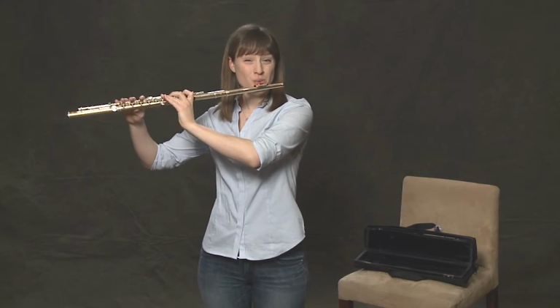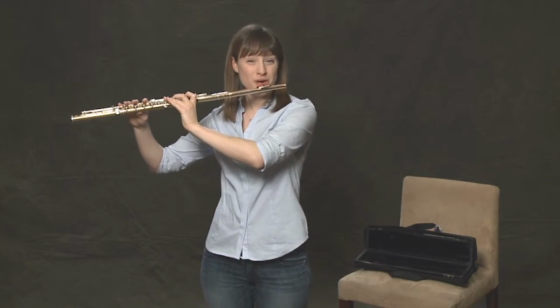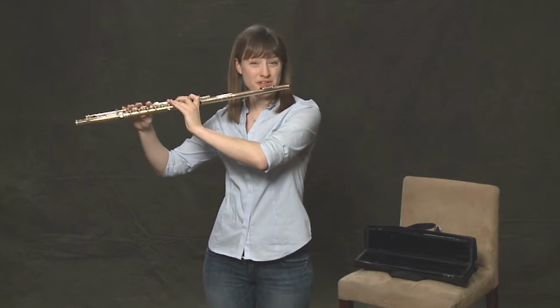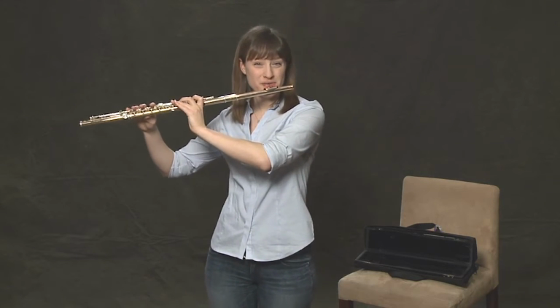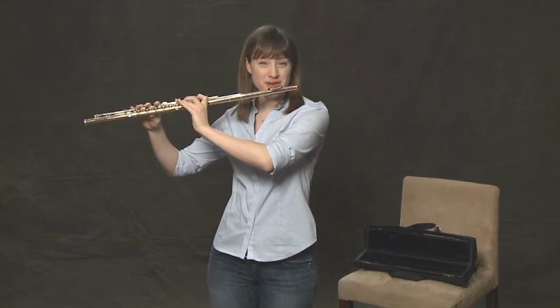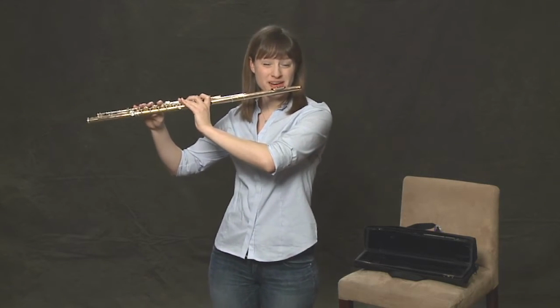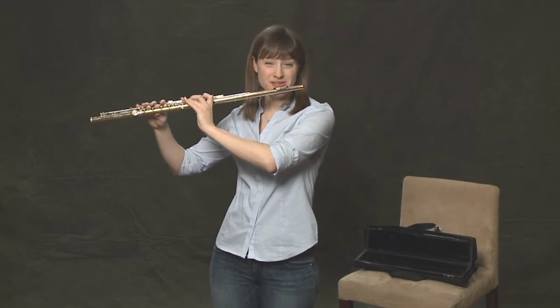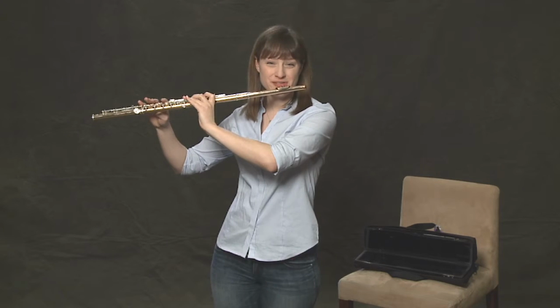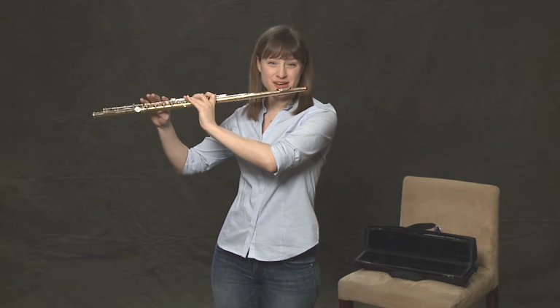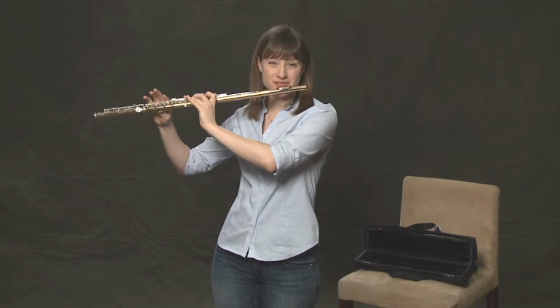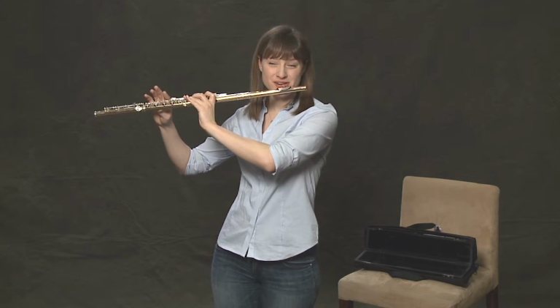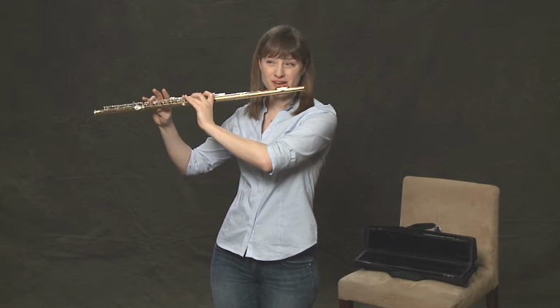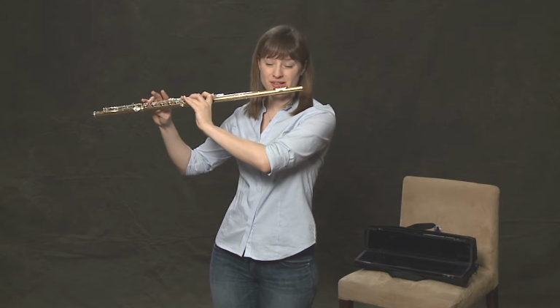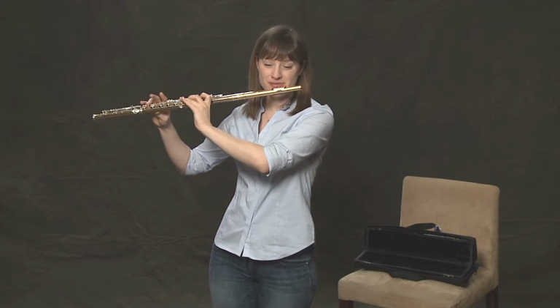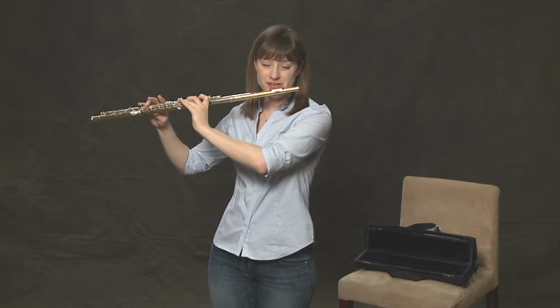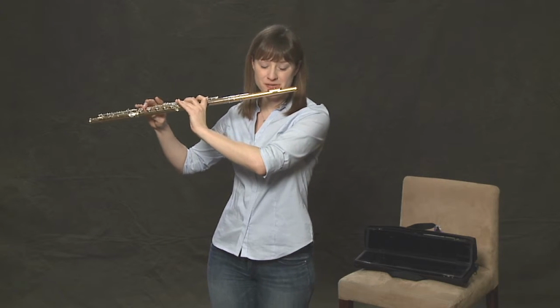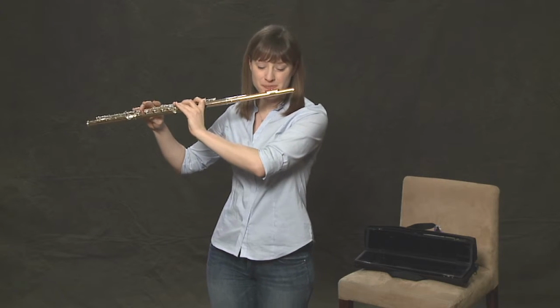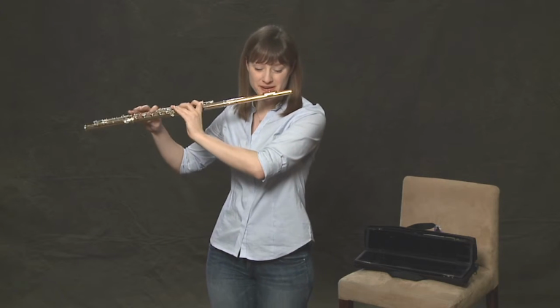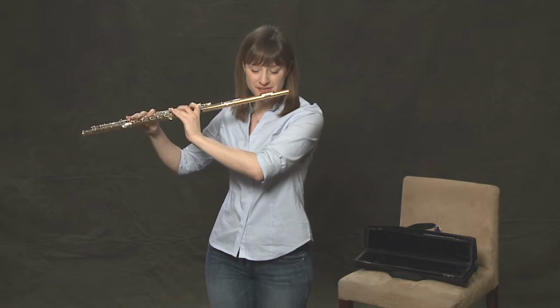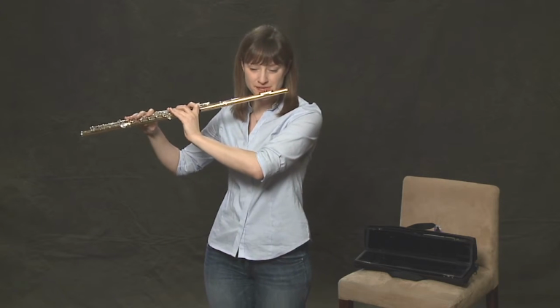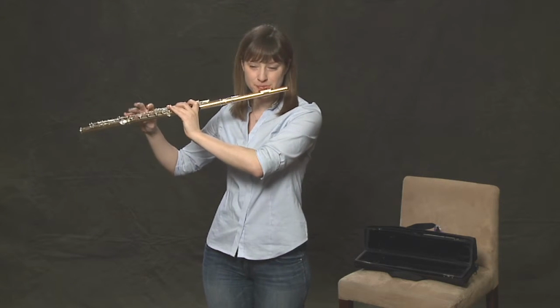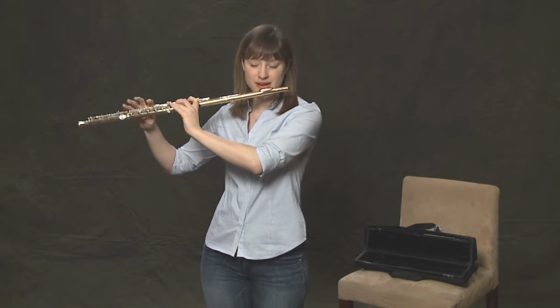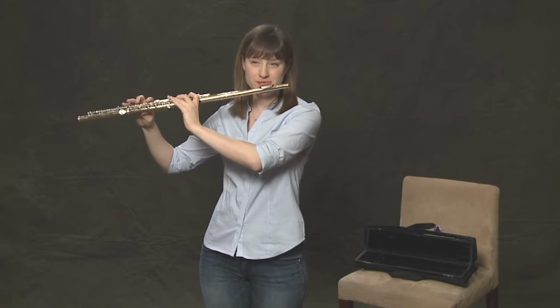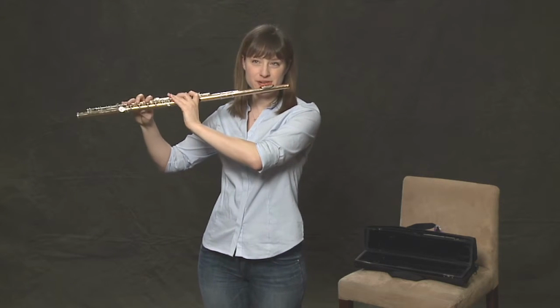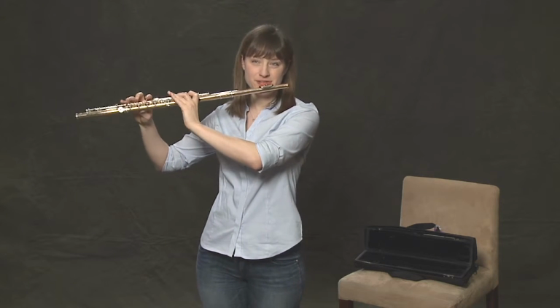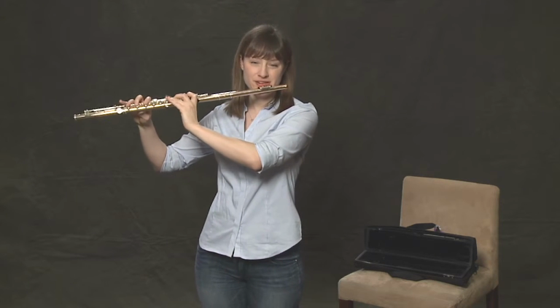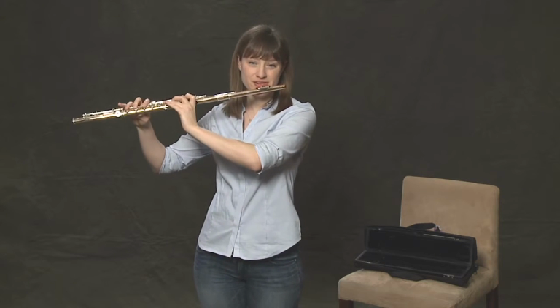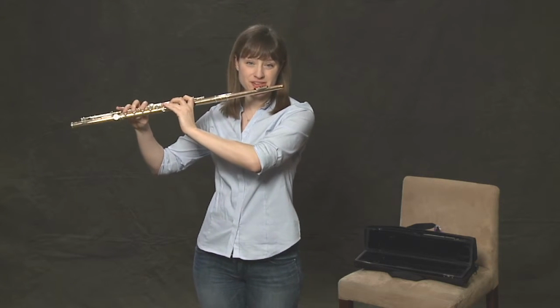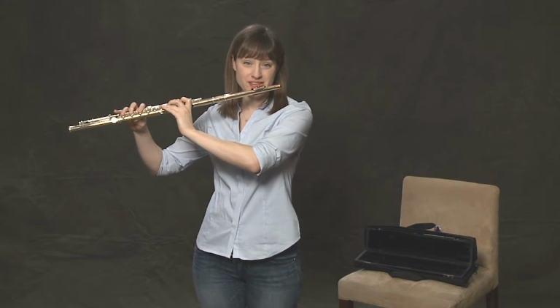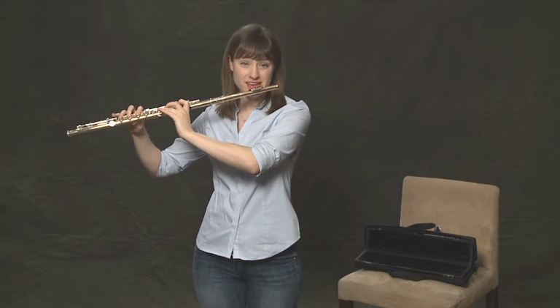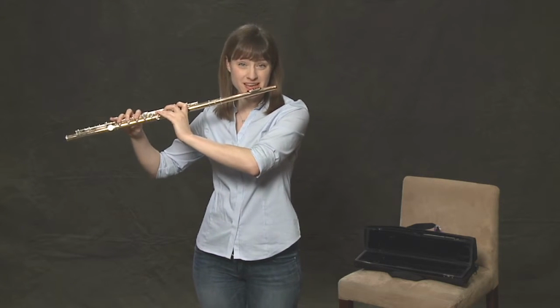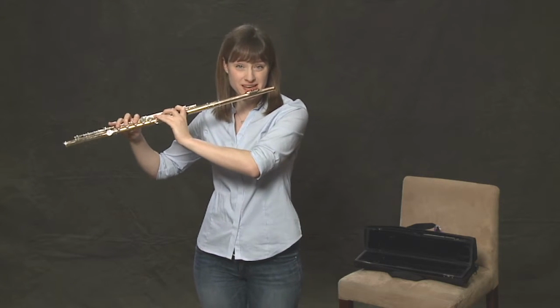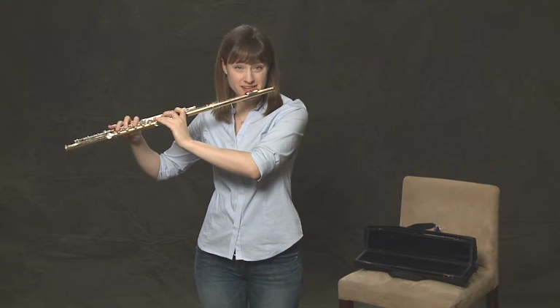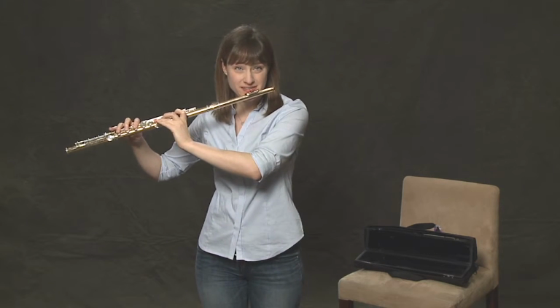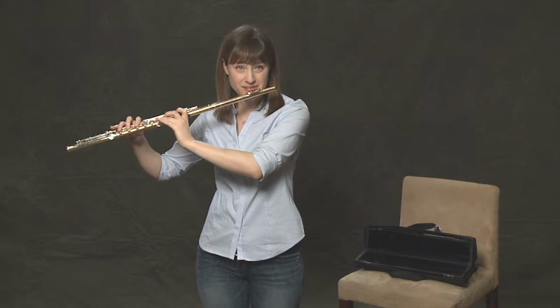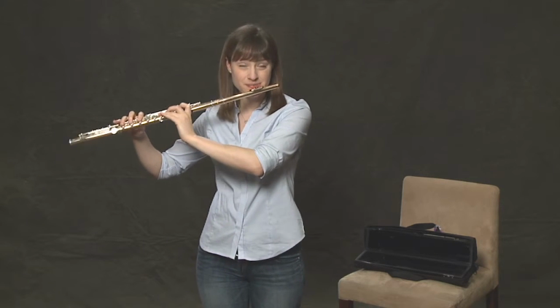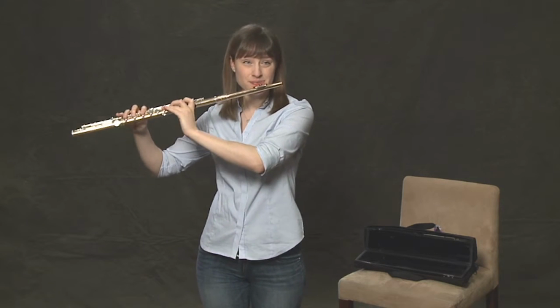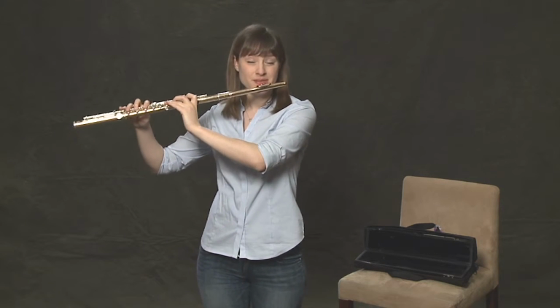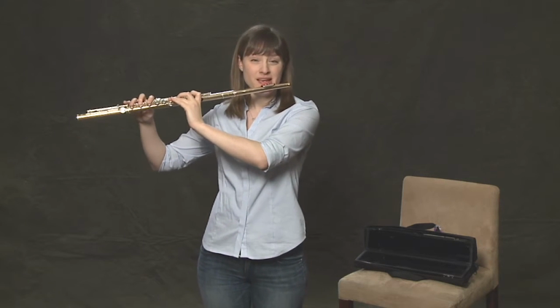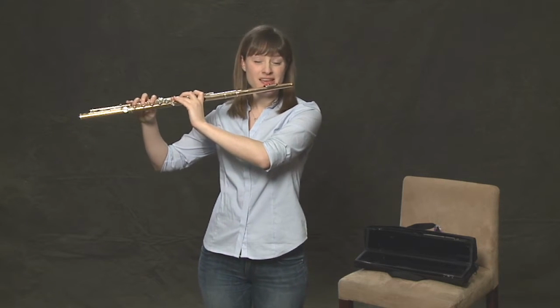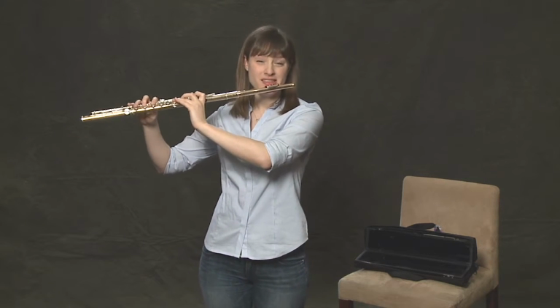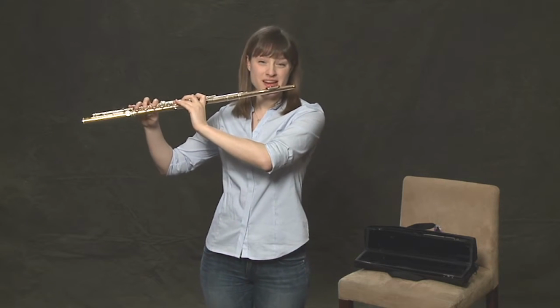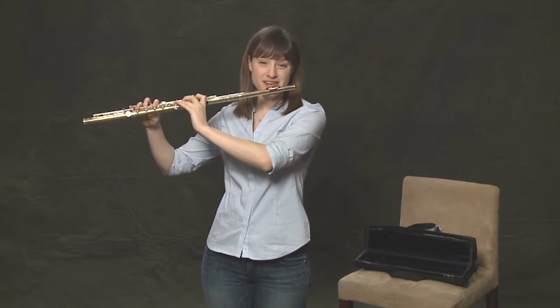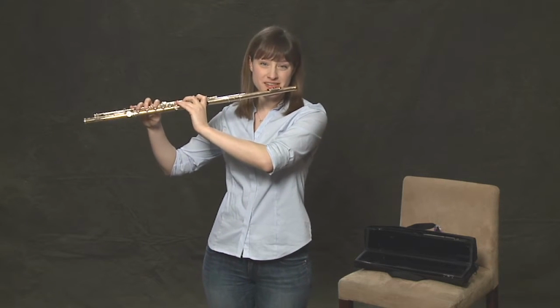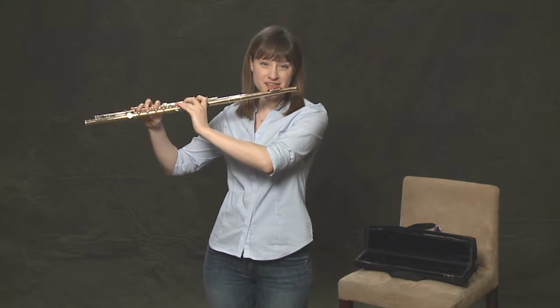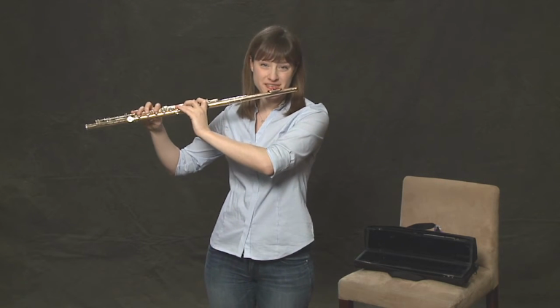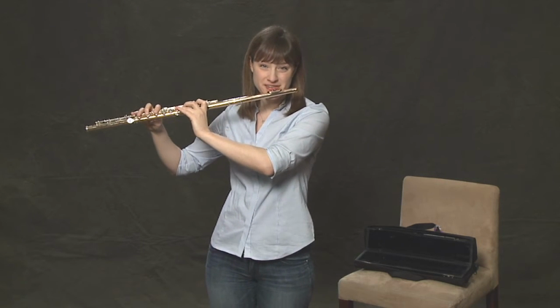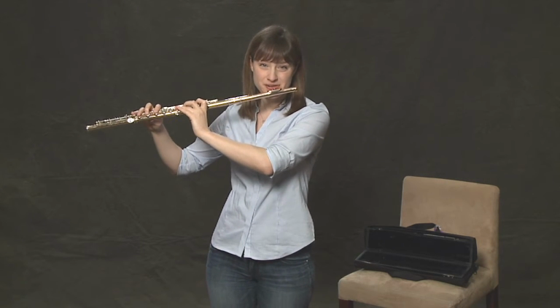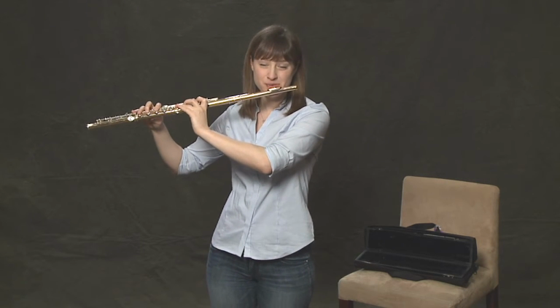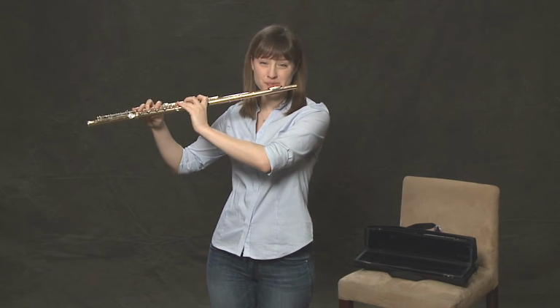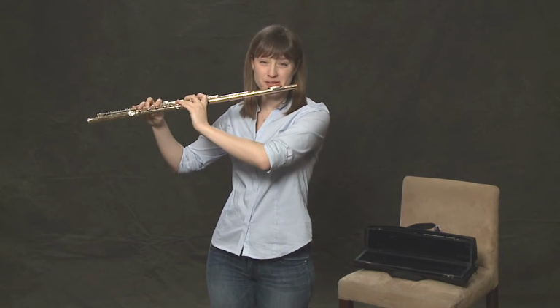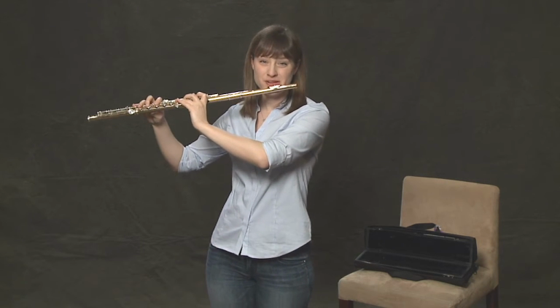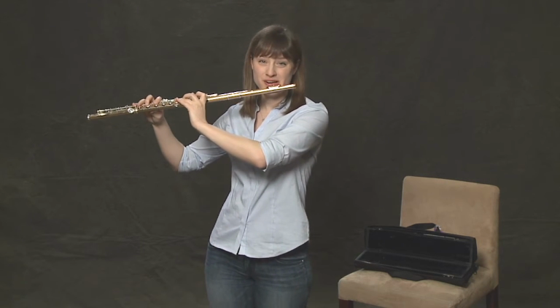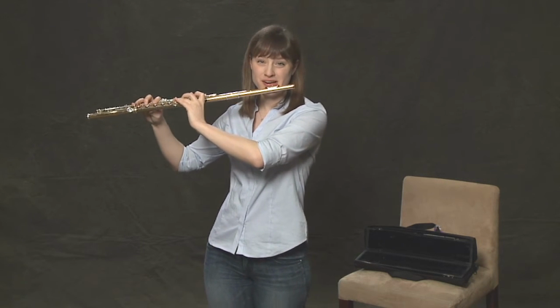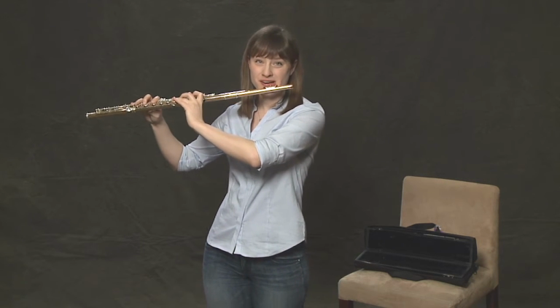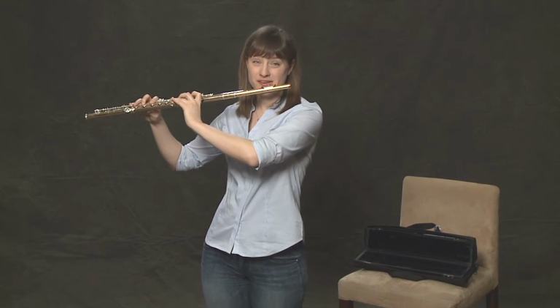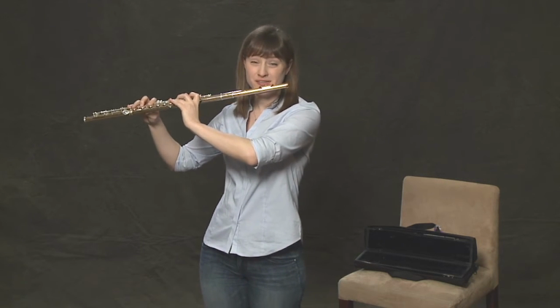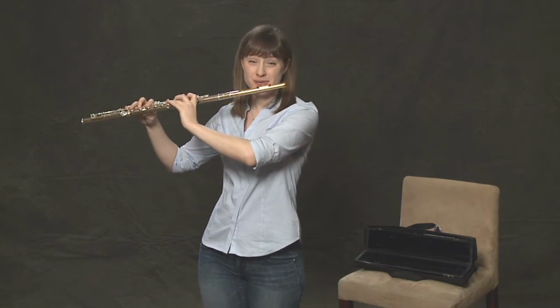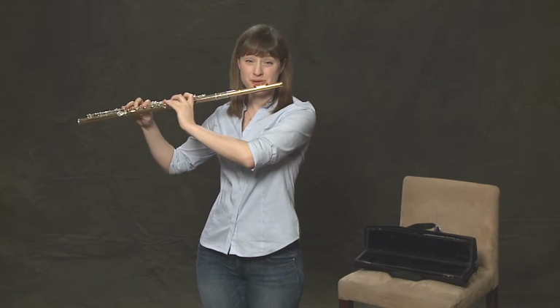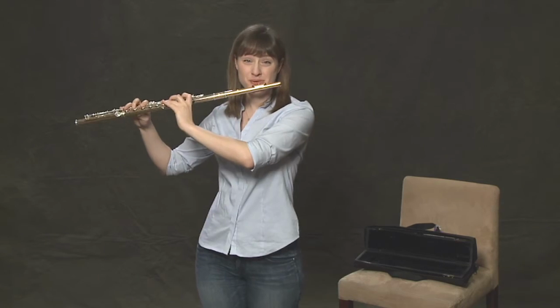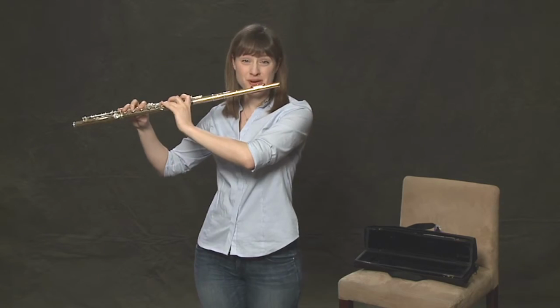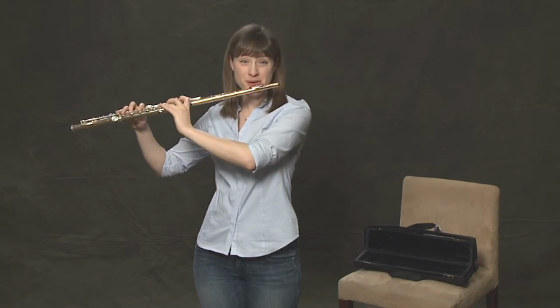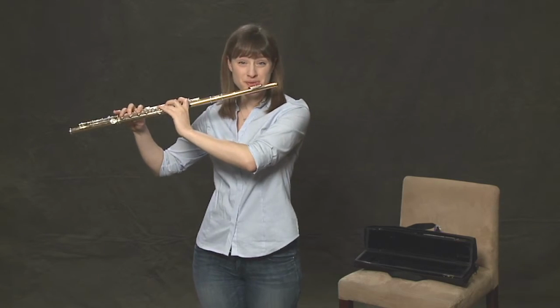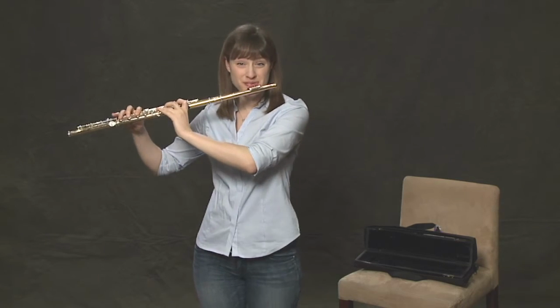Once we have covered all of these bases and have our fingers on the keys, in the next lesson you will be learning some new notes.